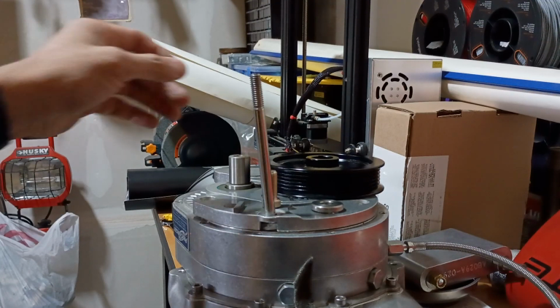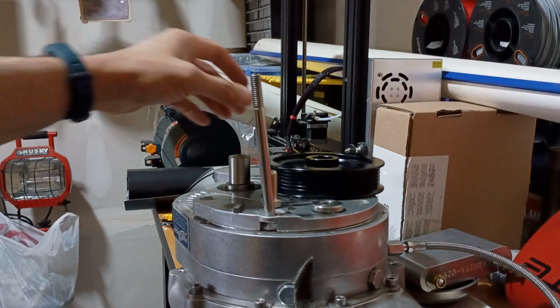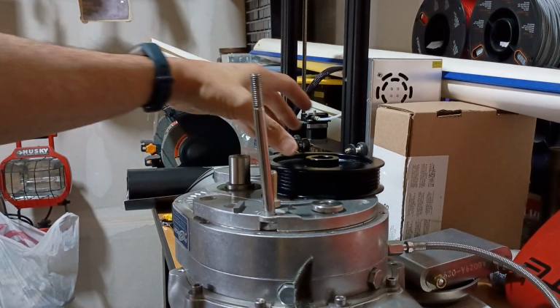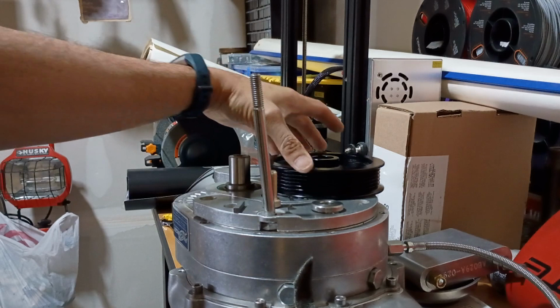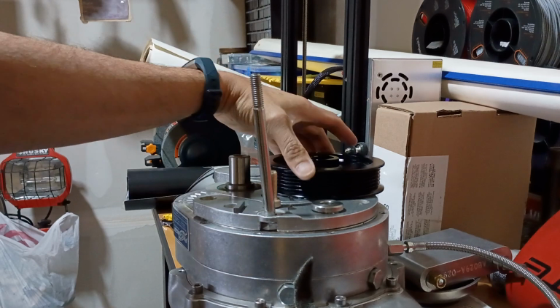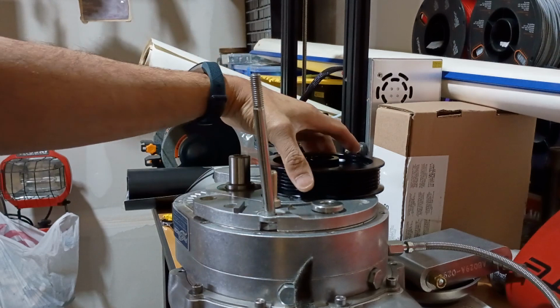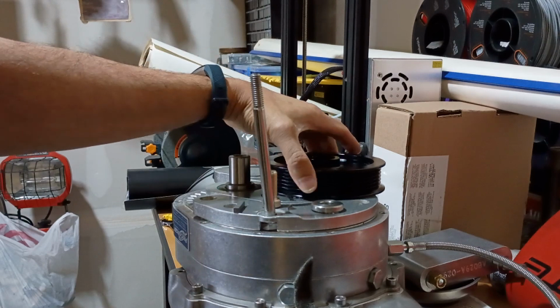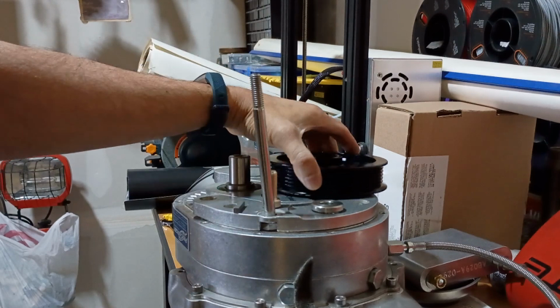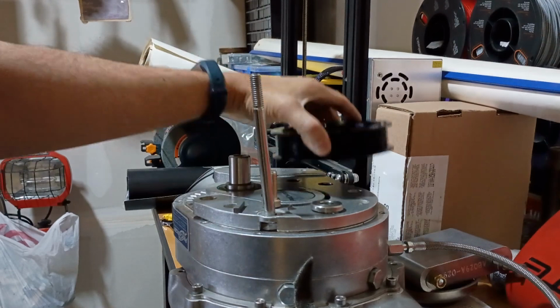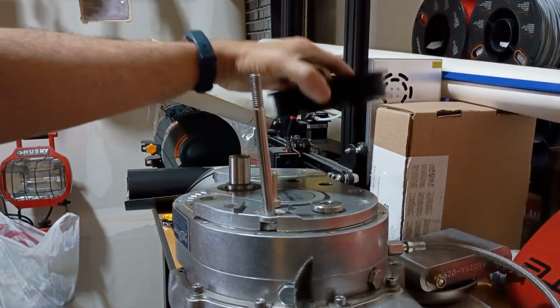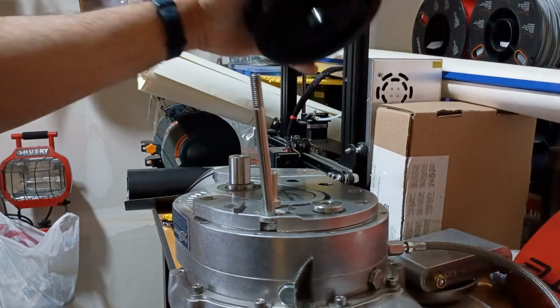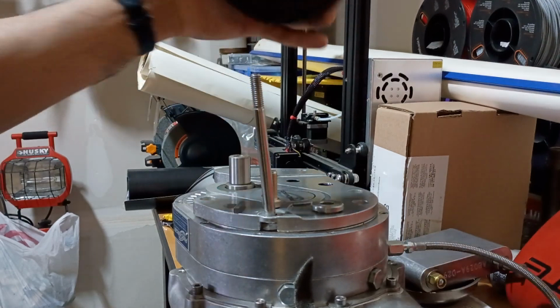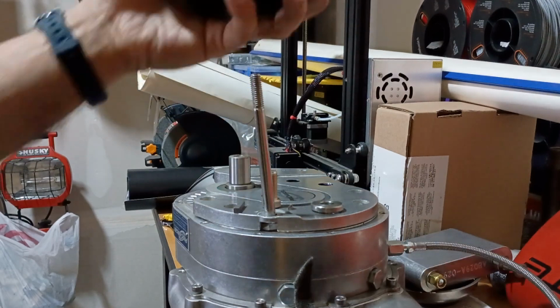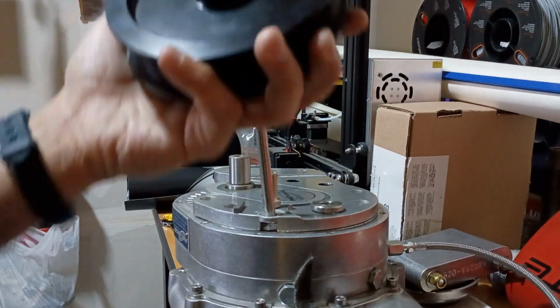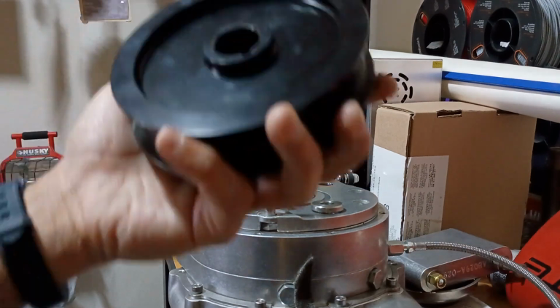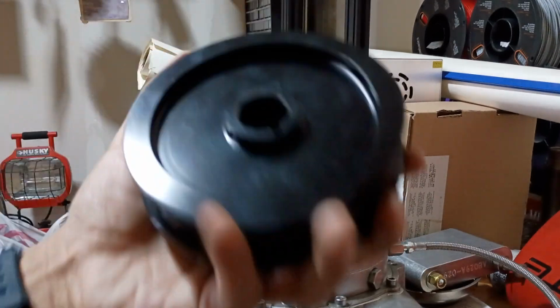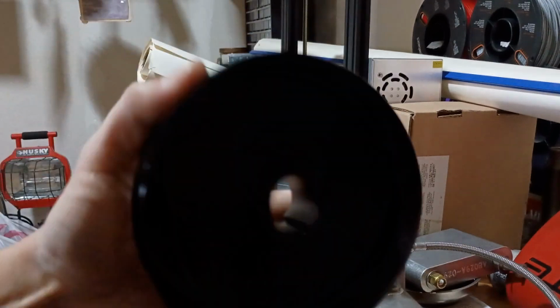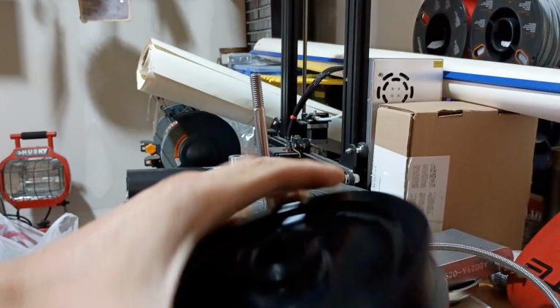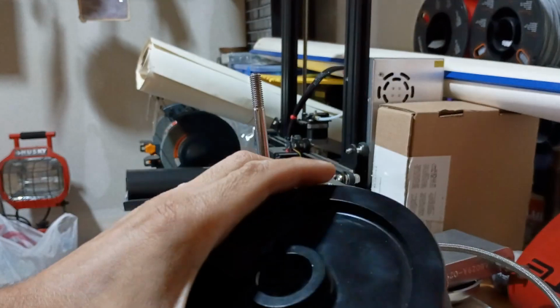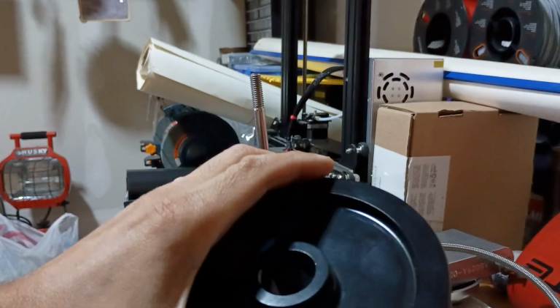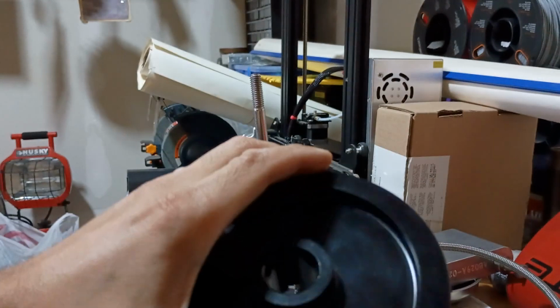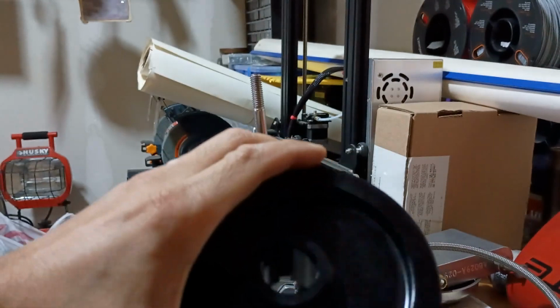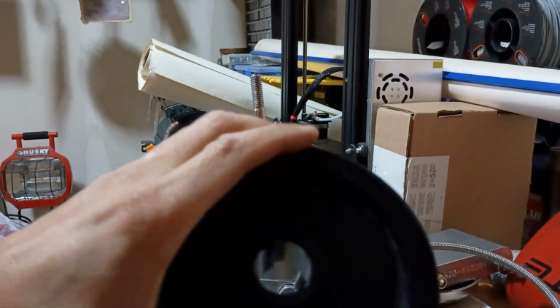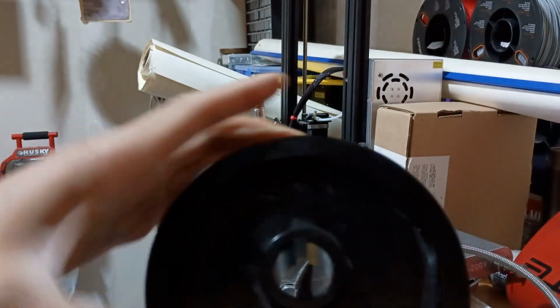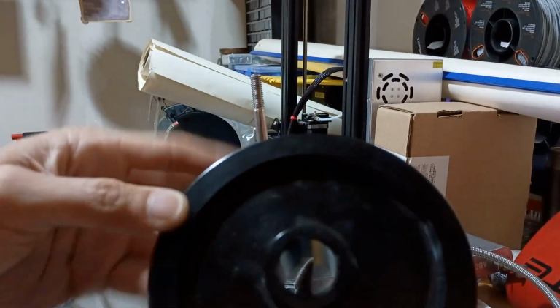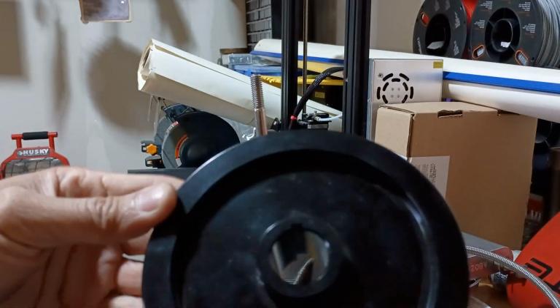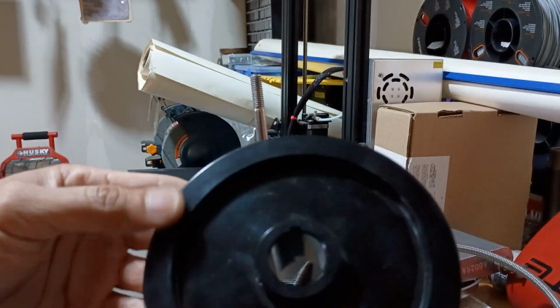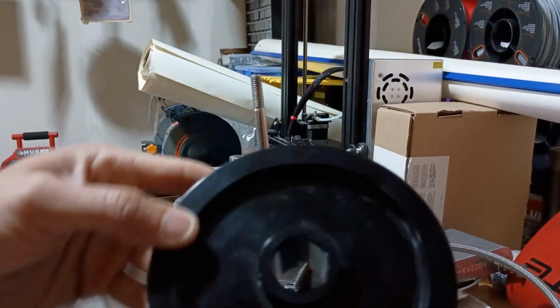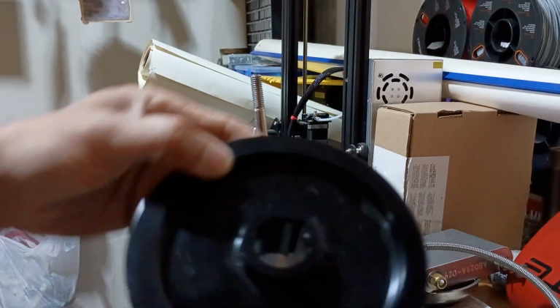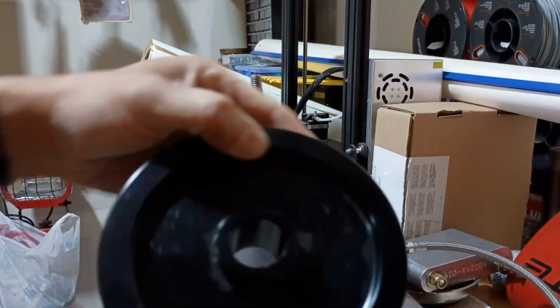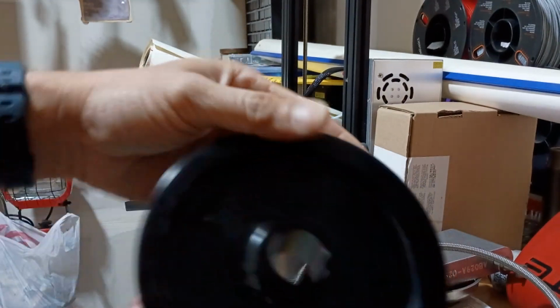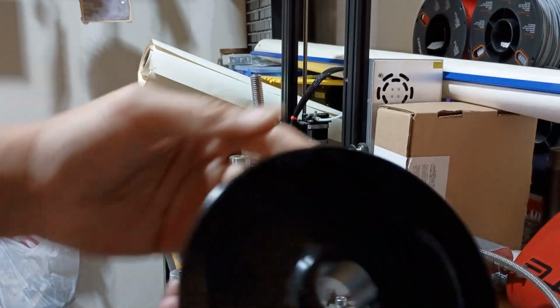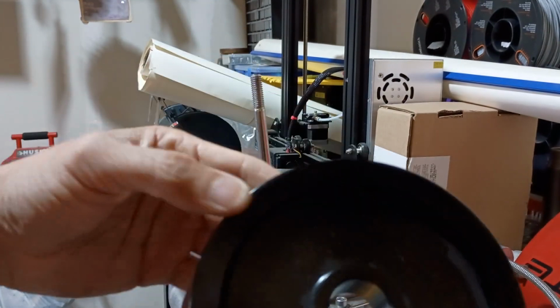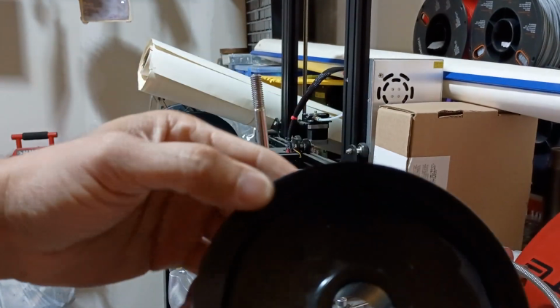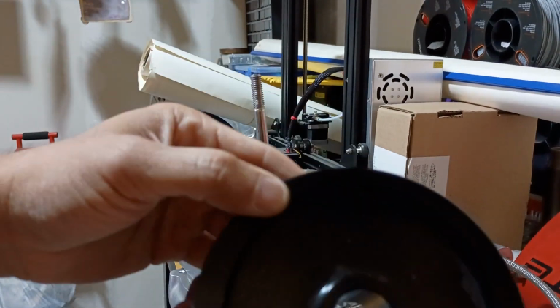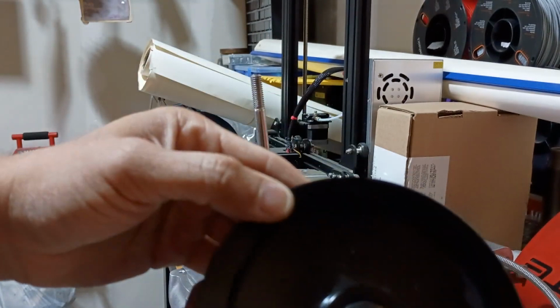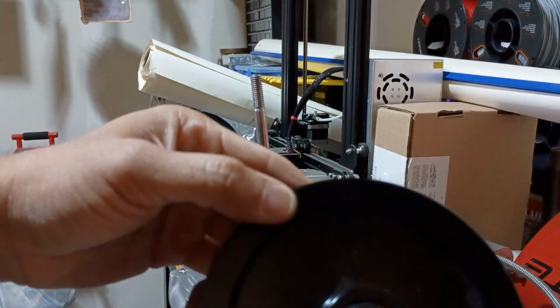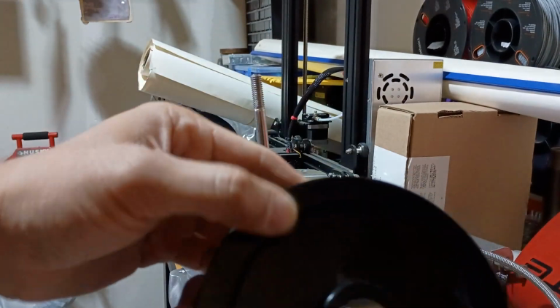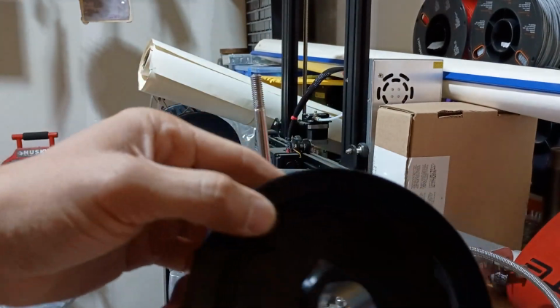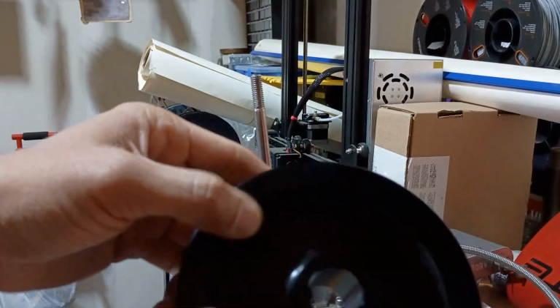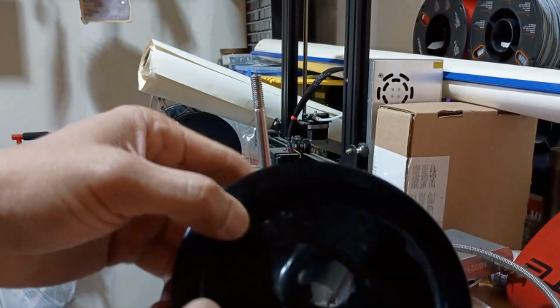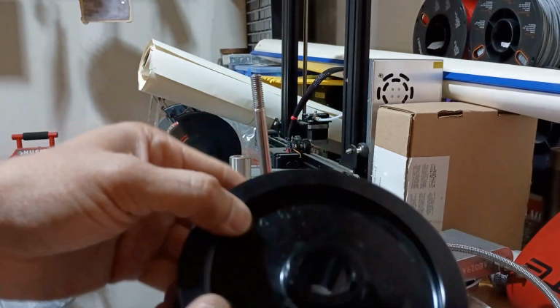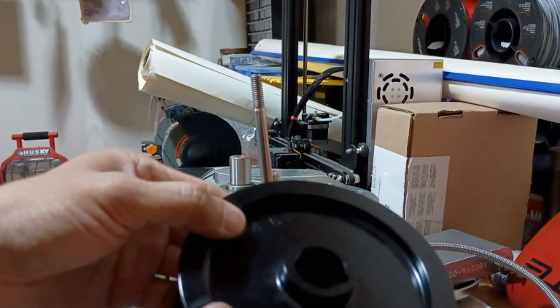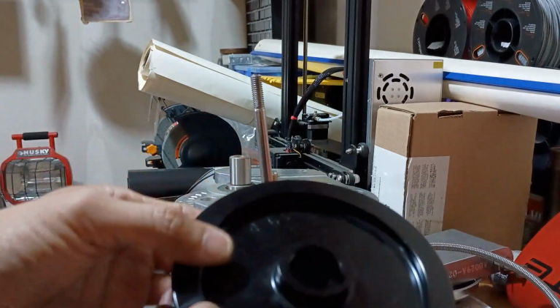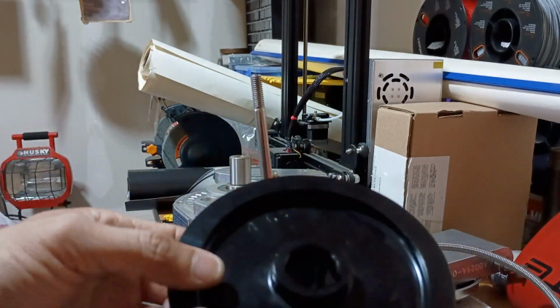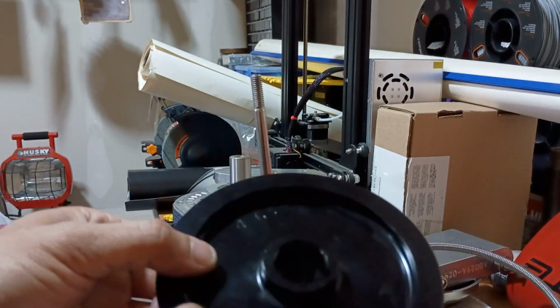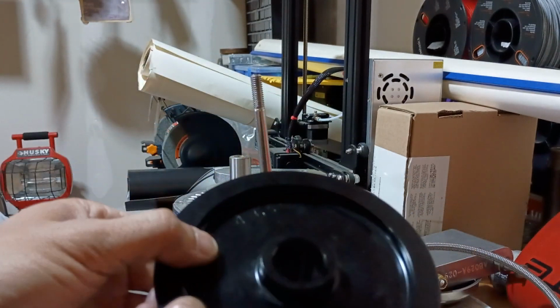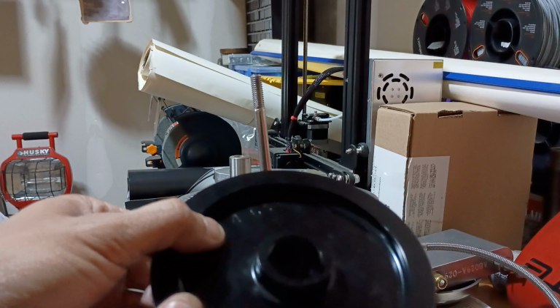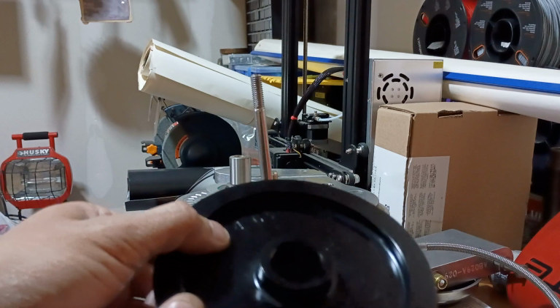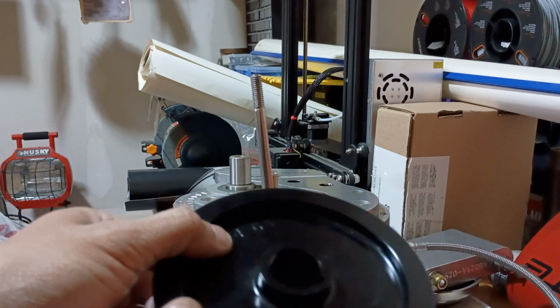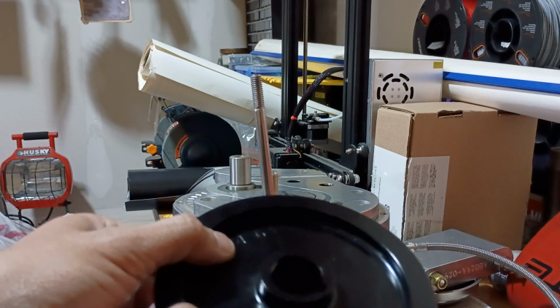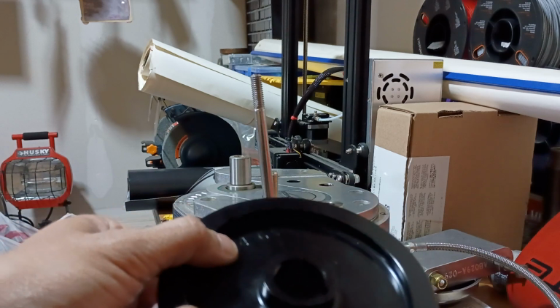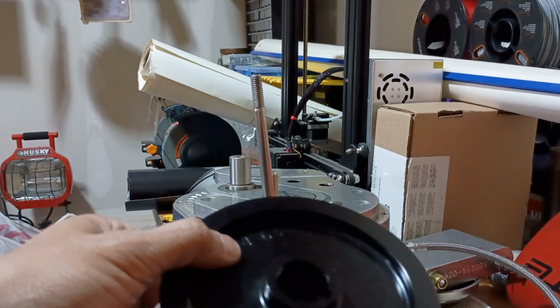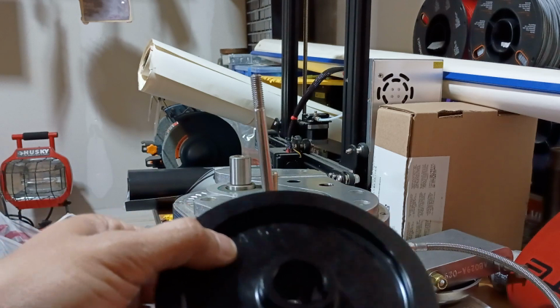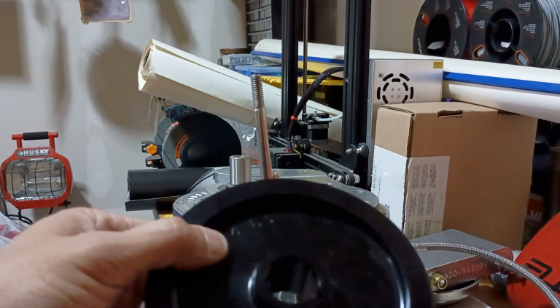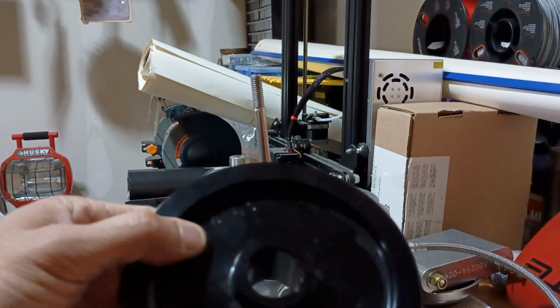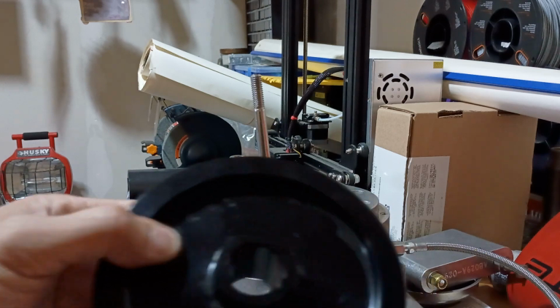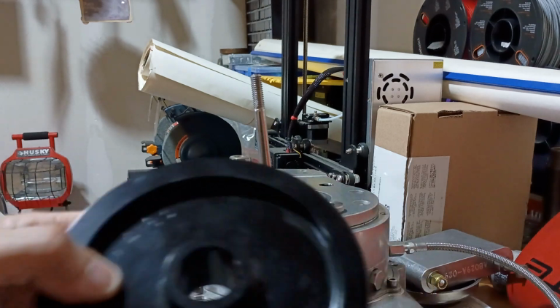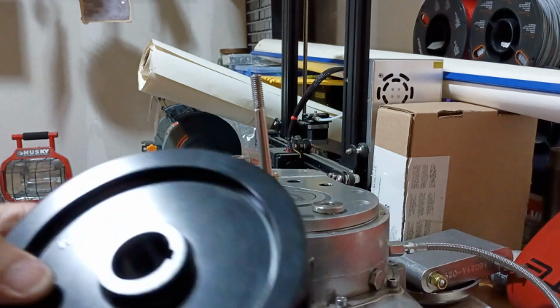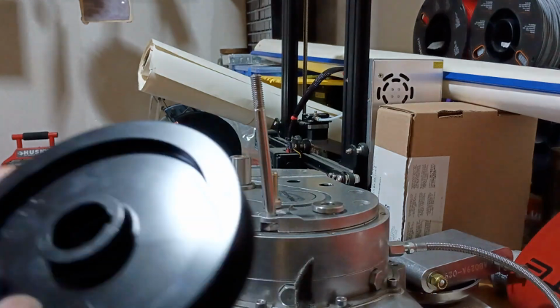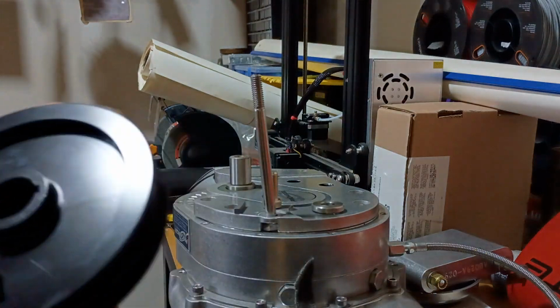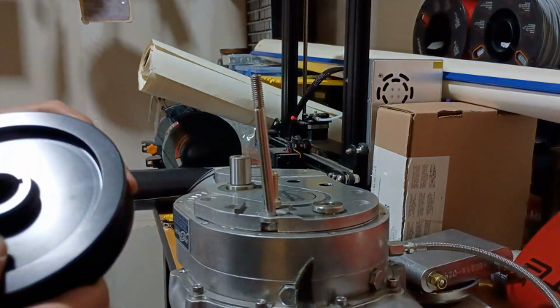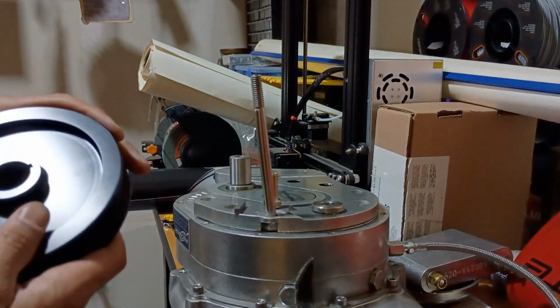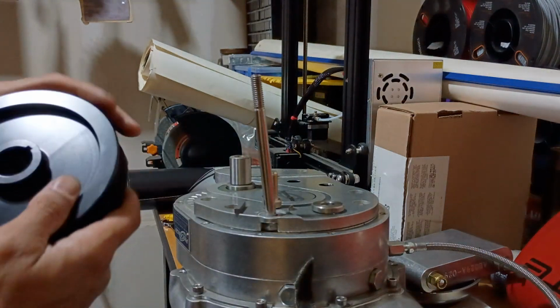Here are the new pulley, bolt, and bushing. That's a 4.63 inch diameter.